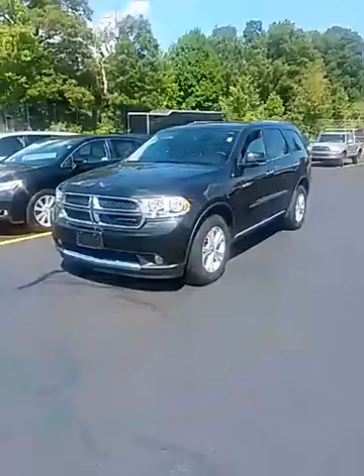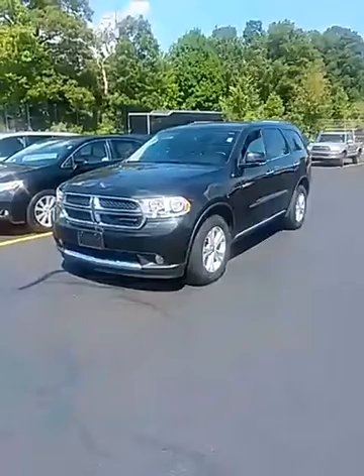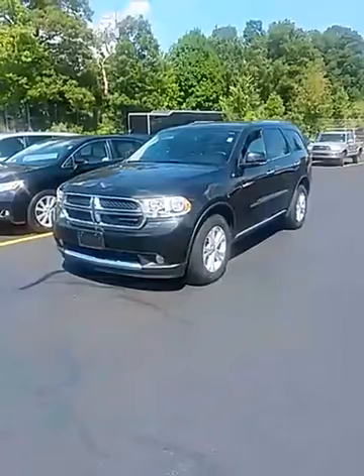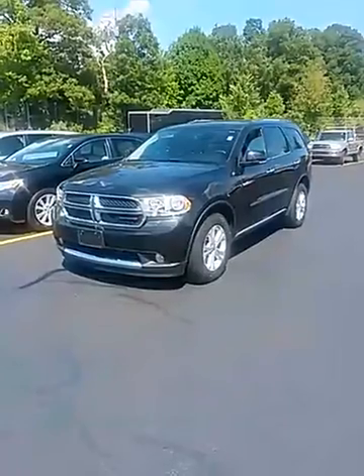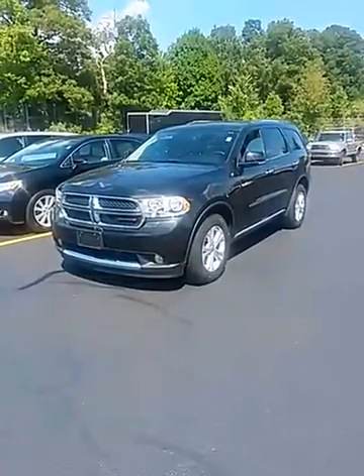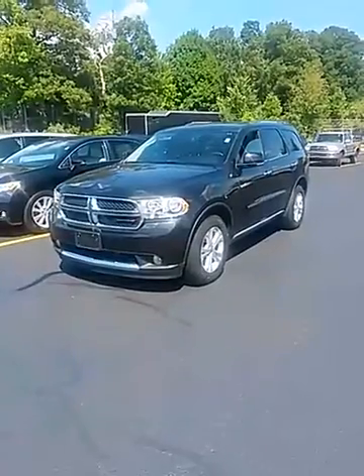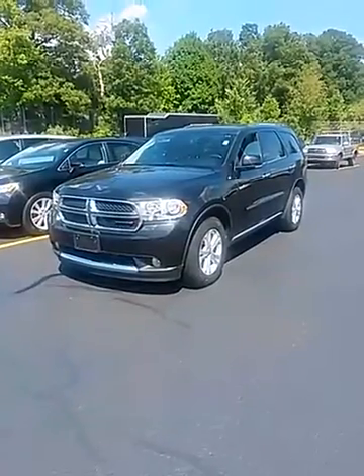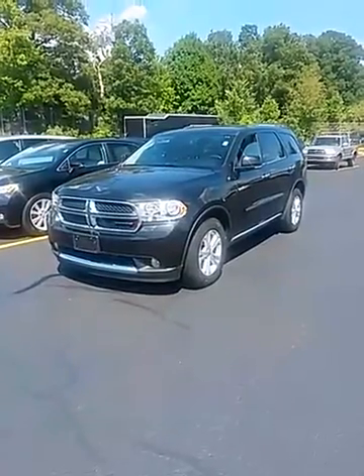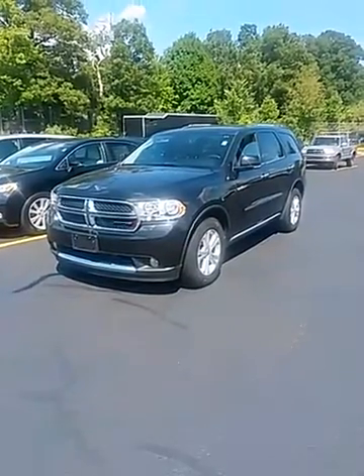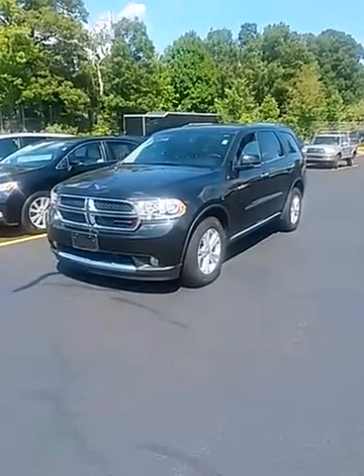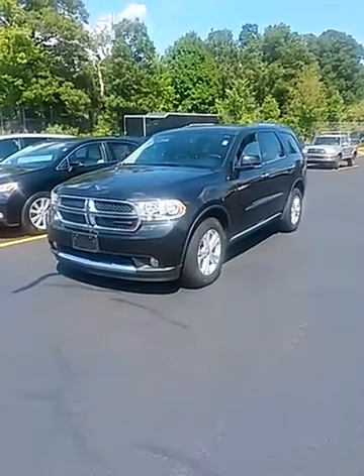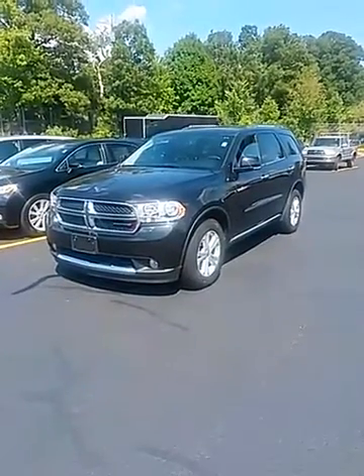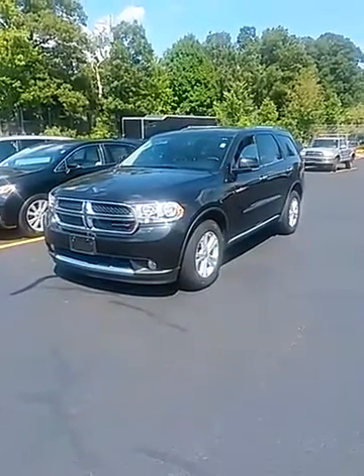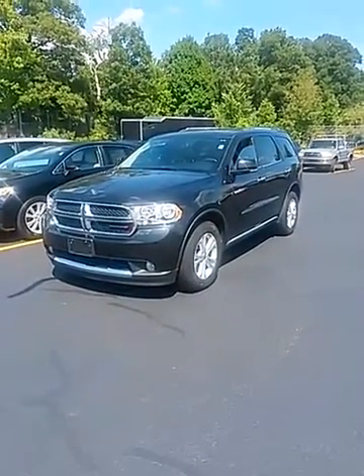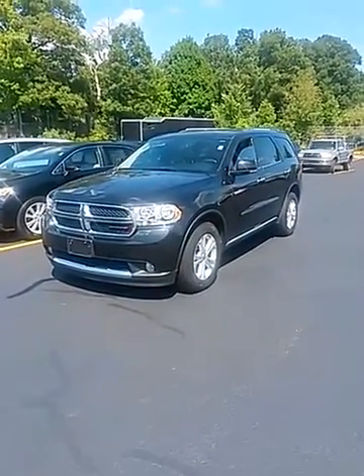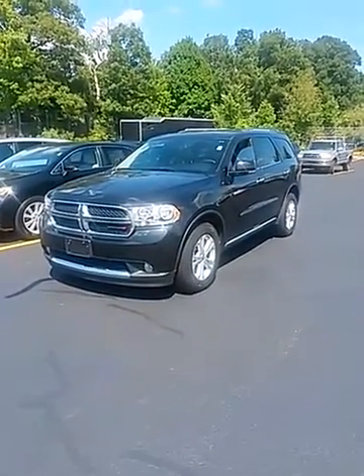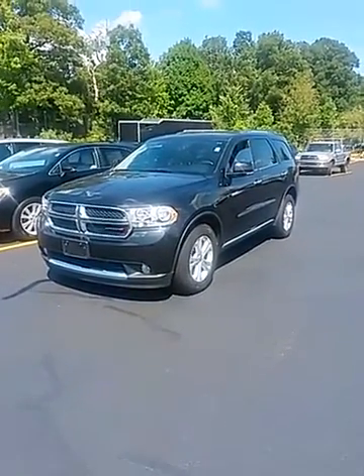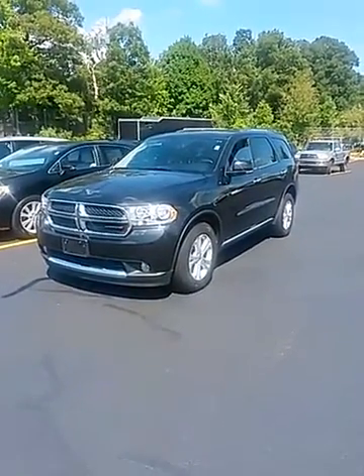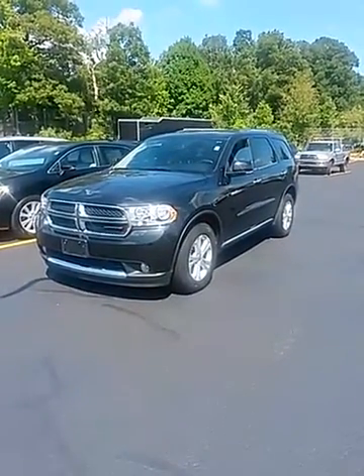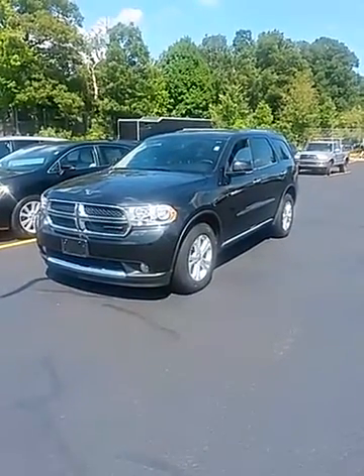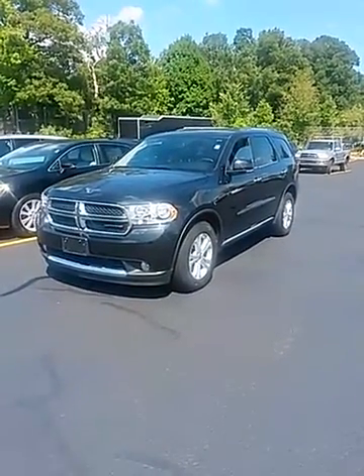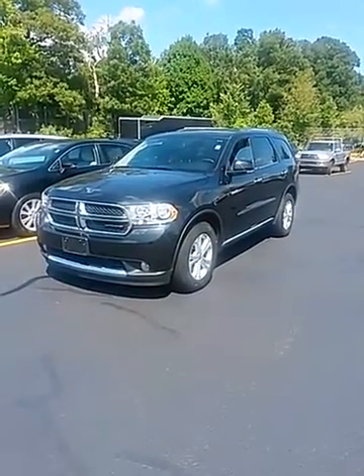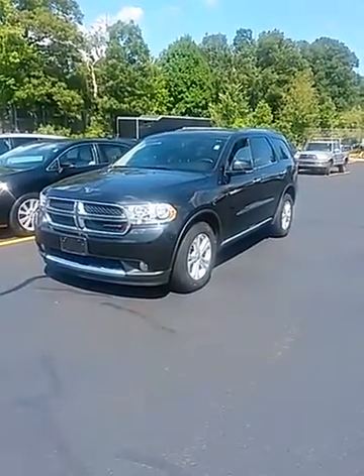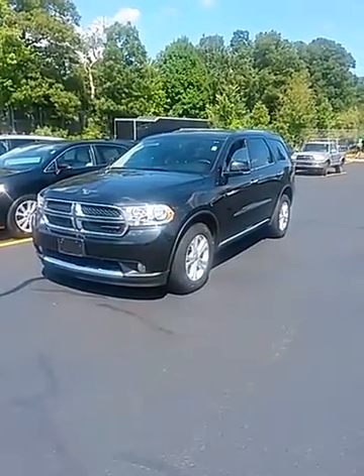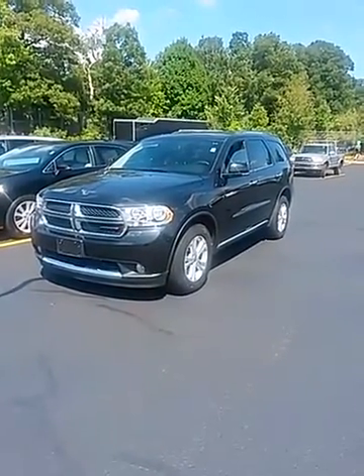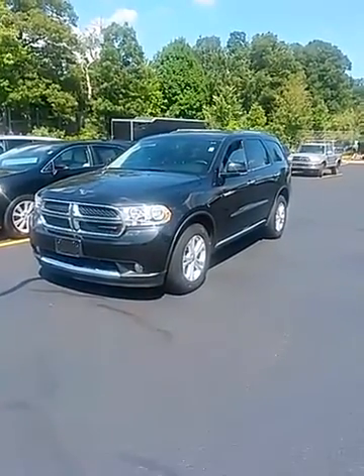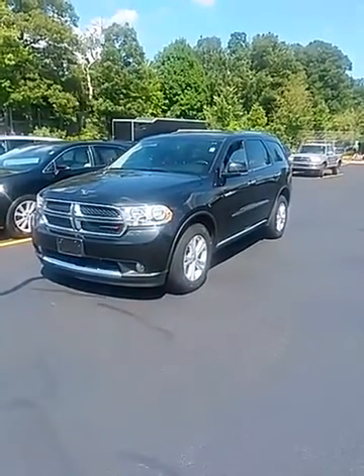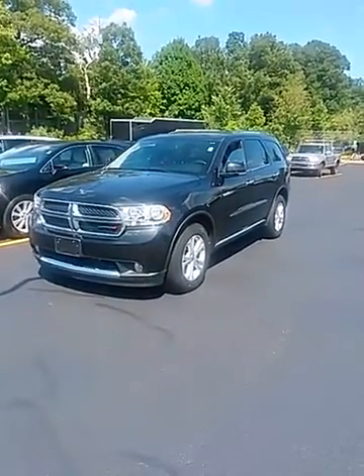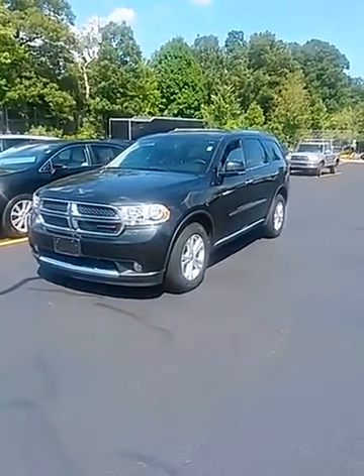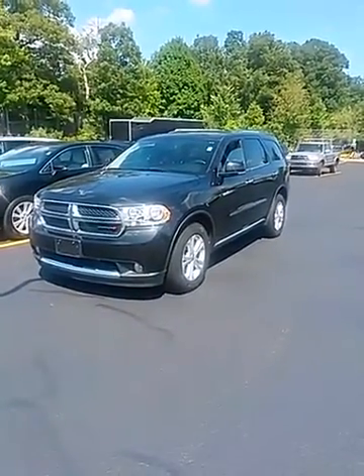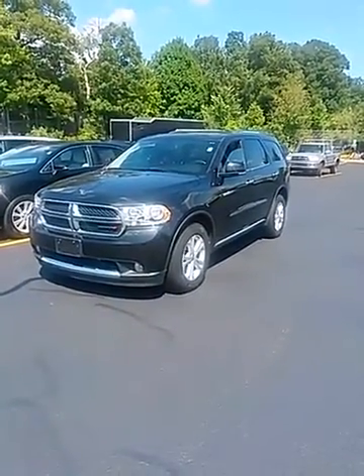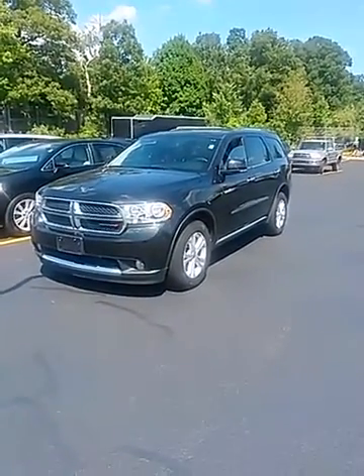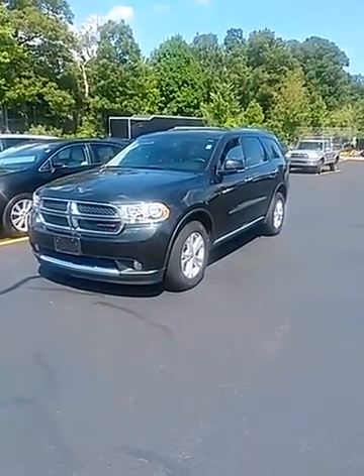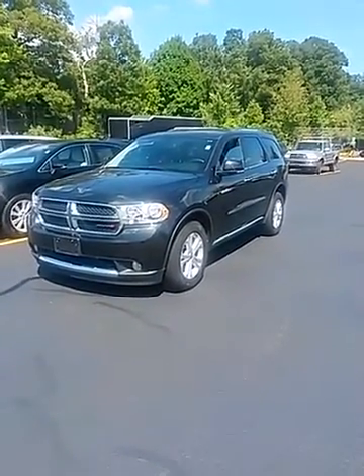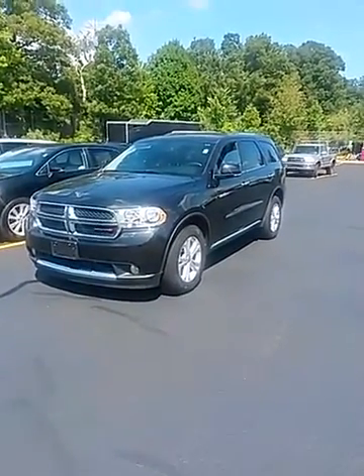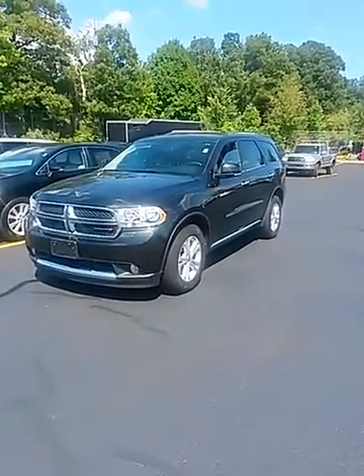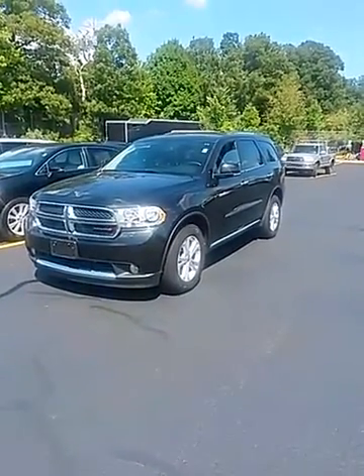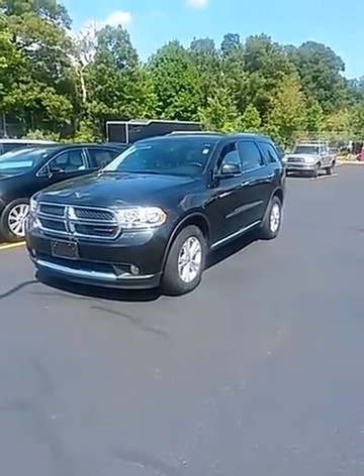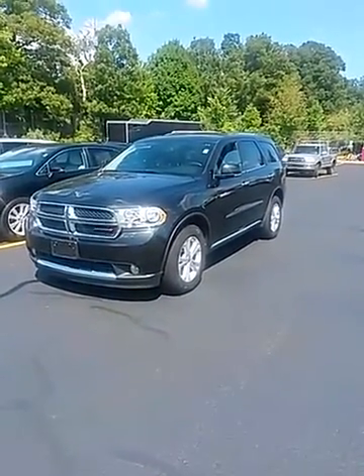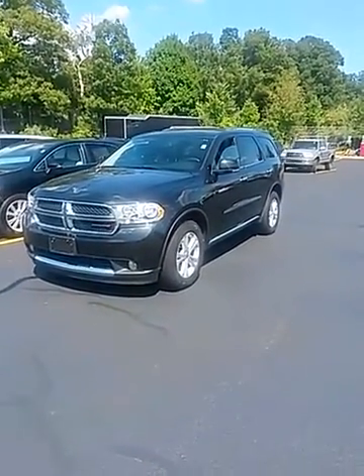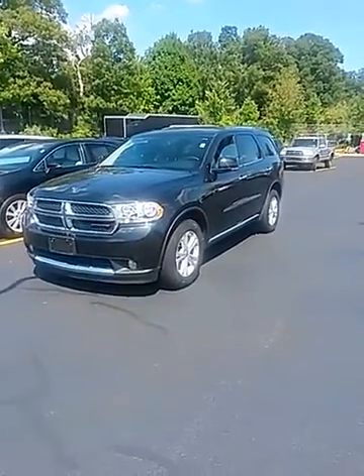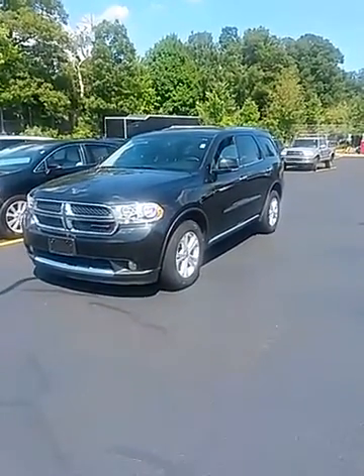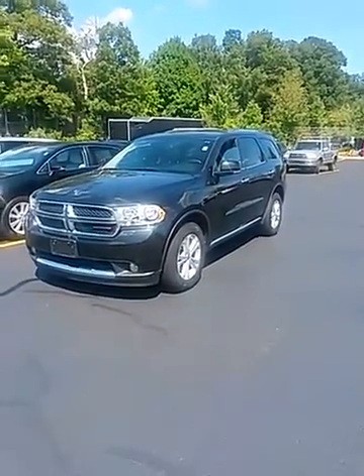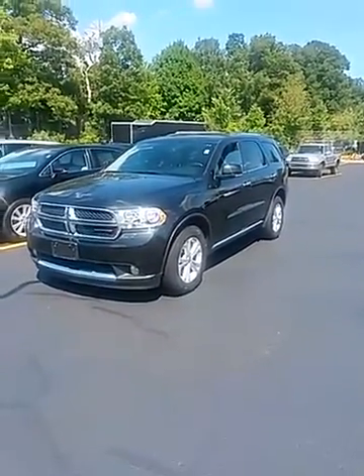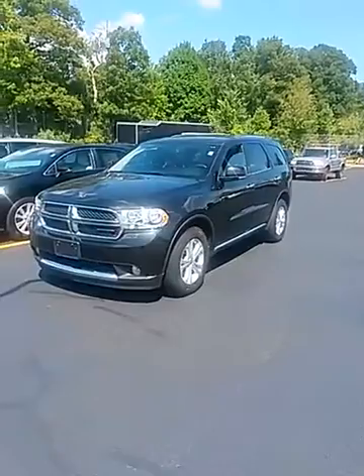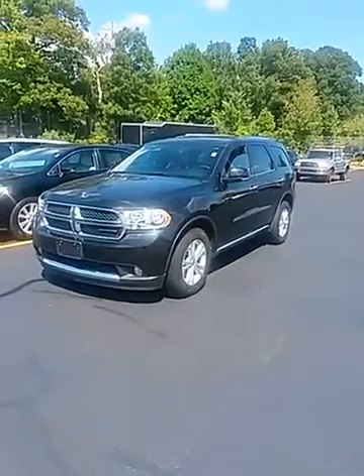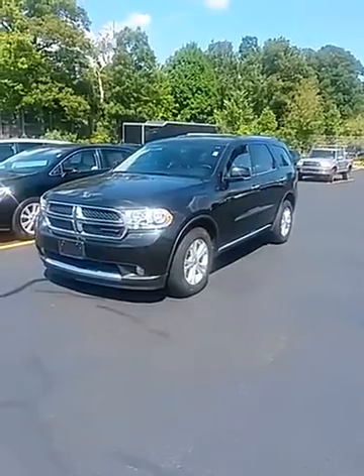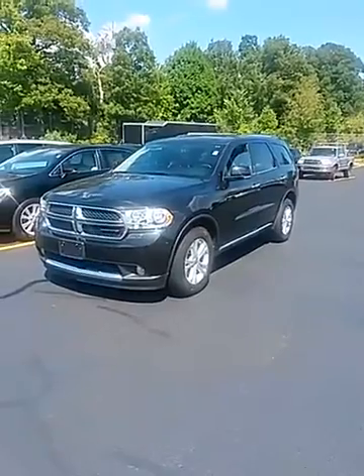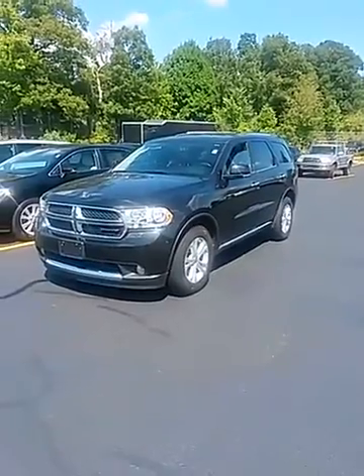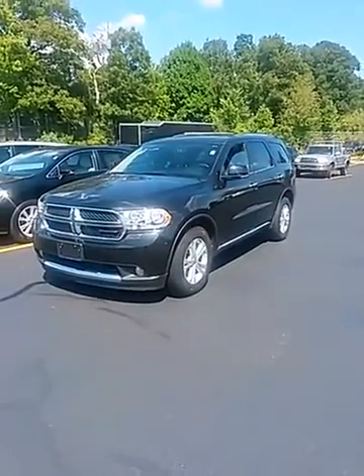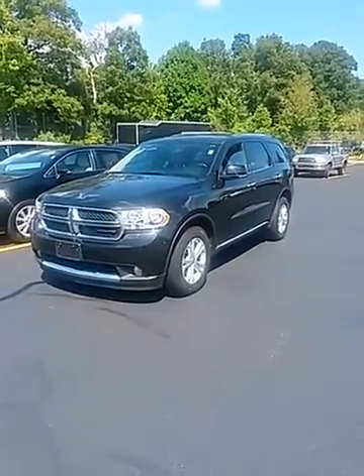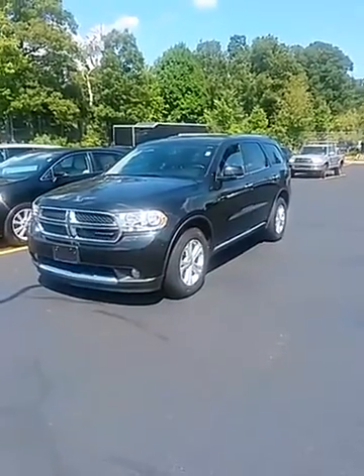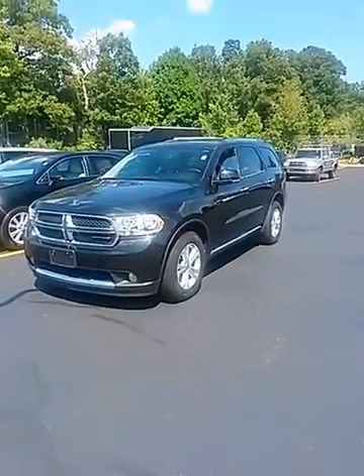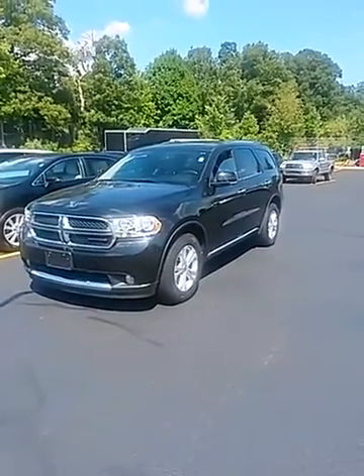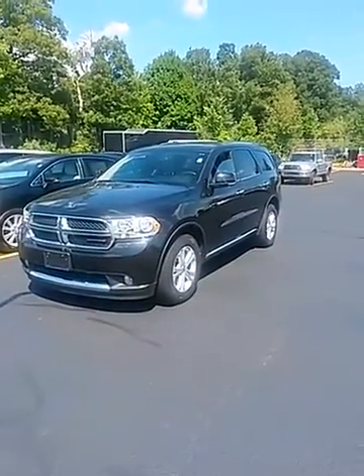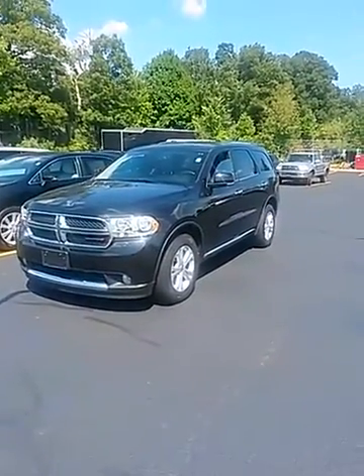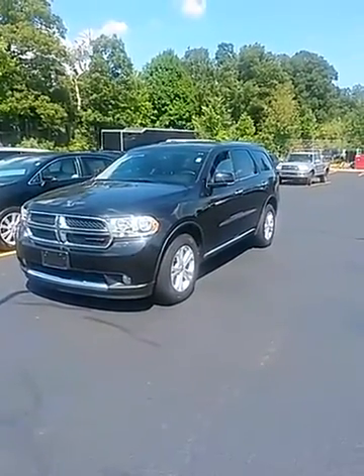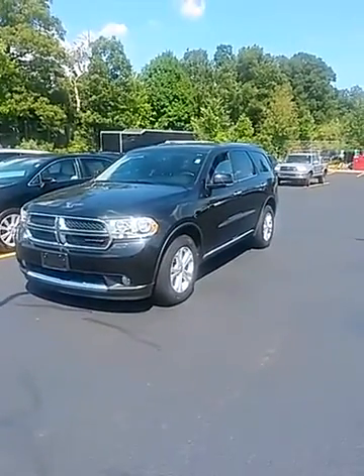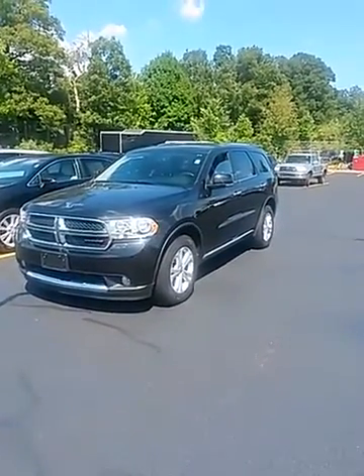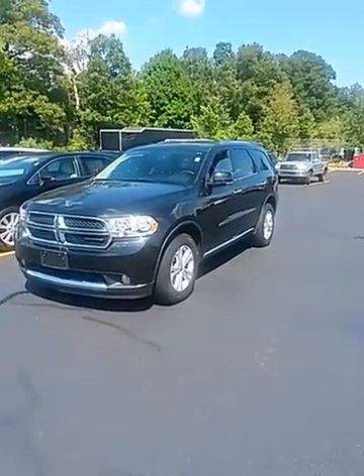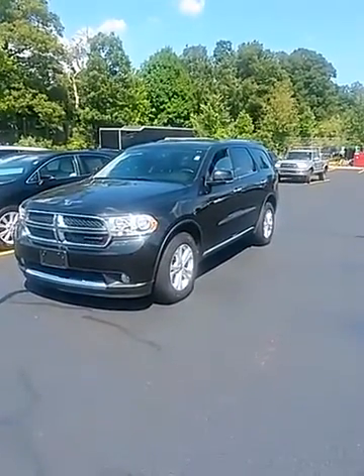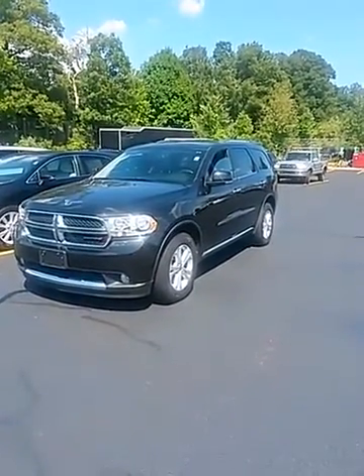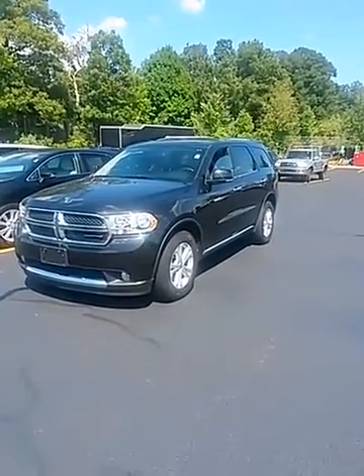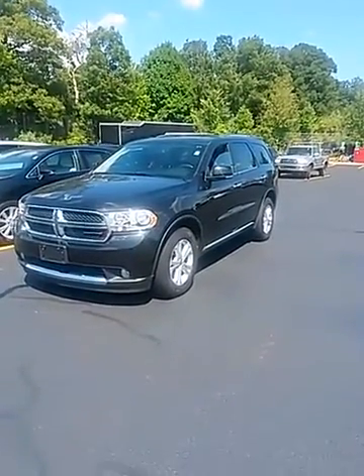Hello Tammy, this is Joe at North End Motors in Canton. Here is the 2013 Dodge Durango.